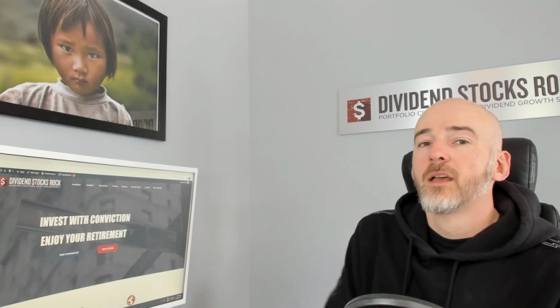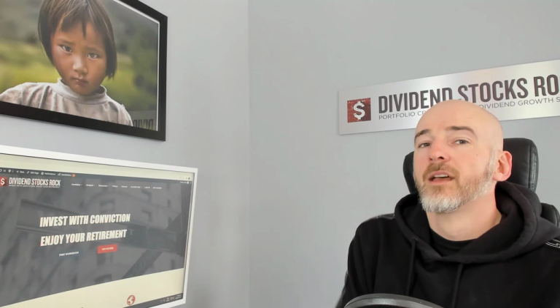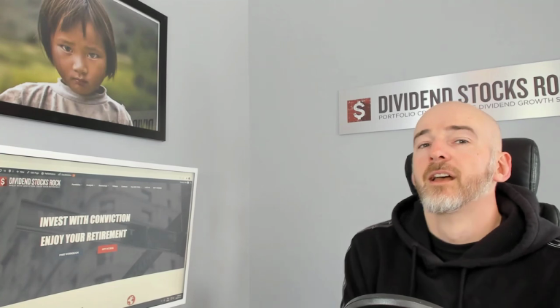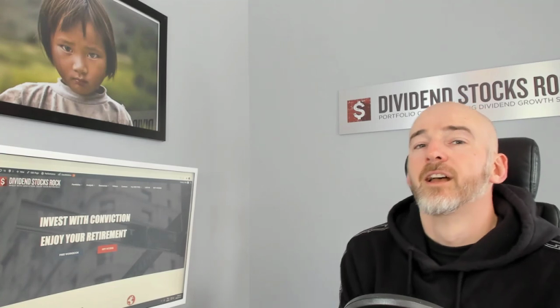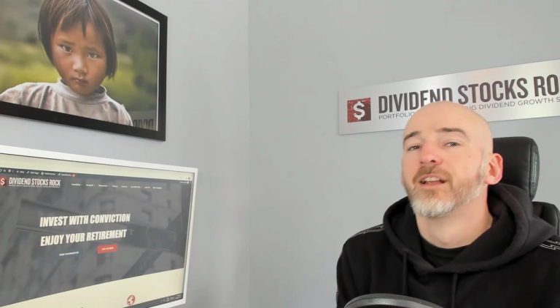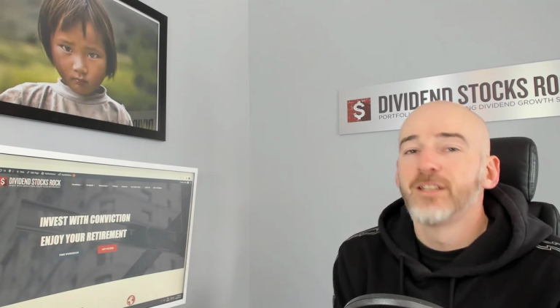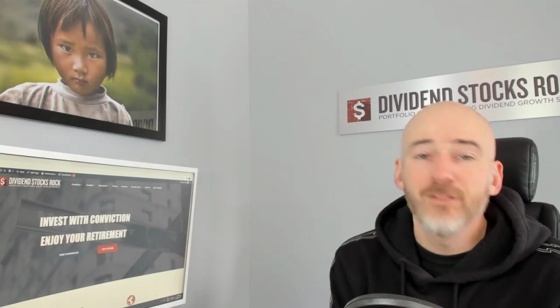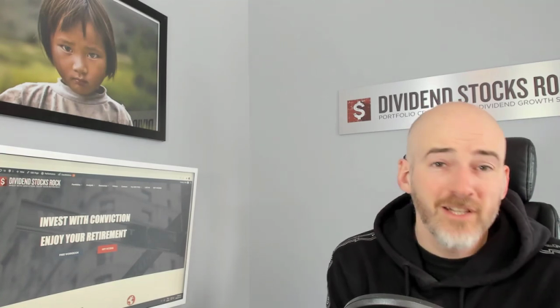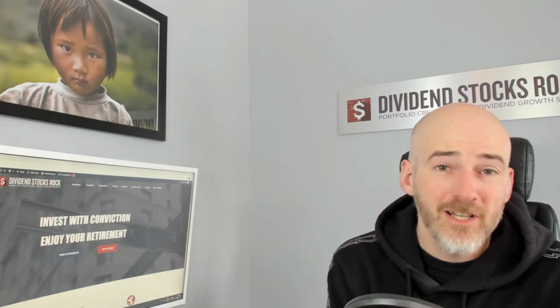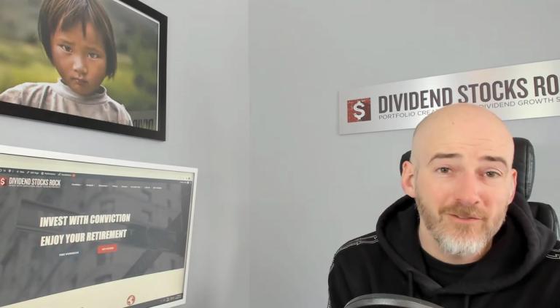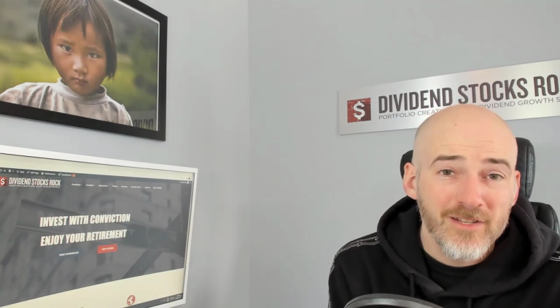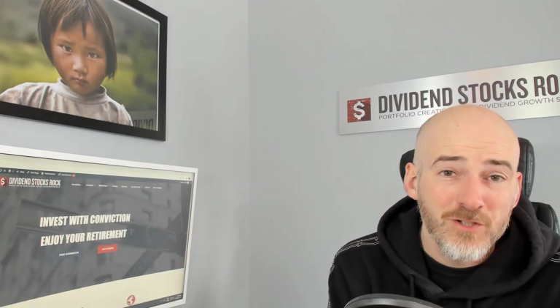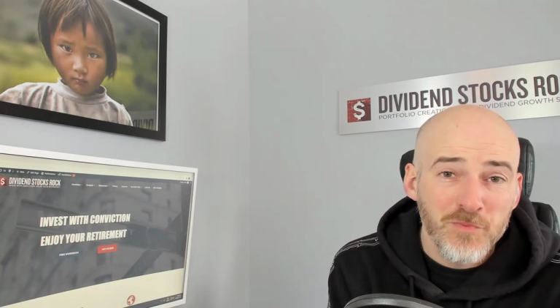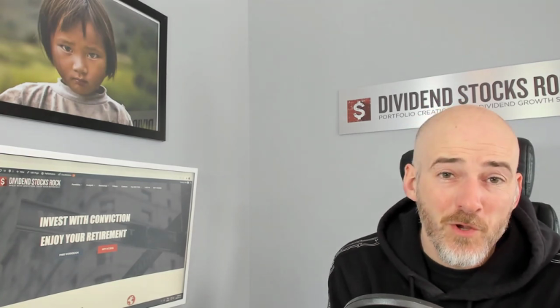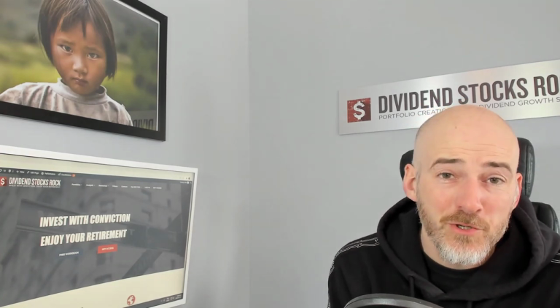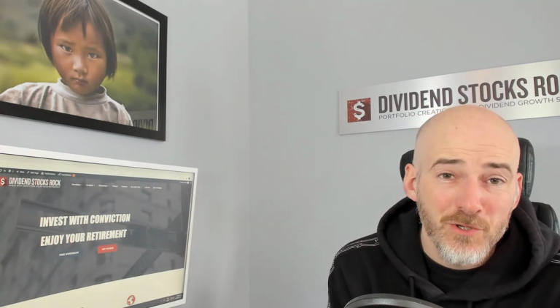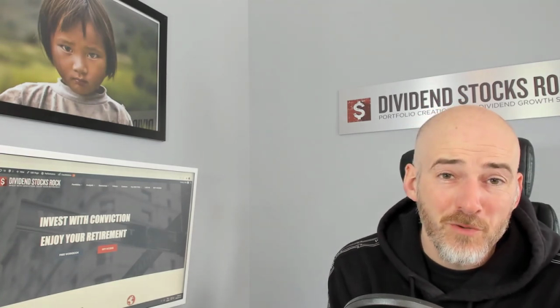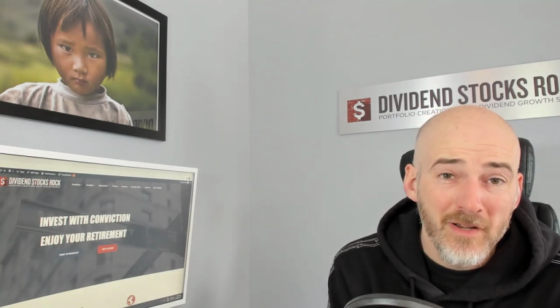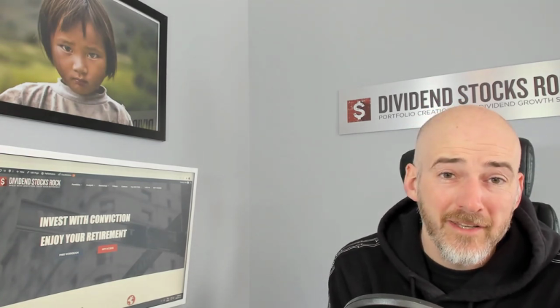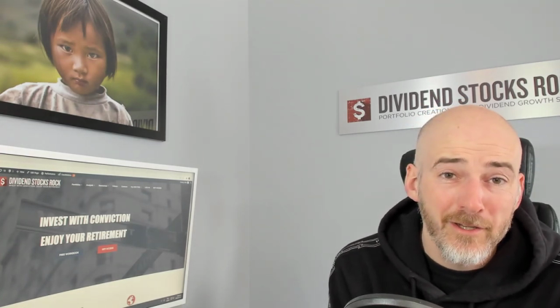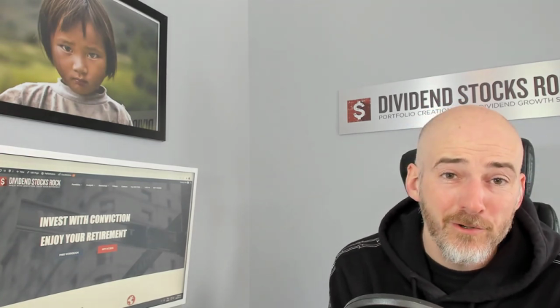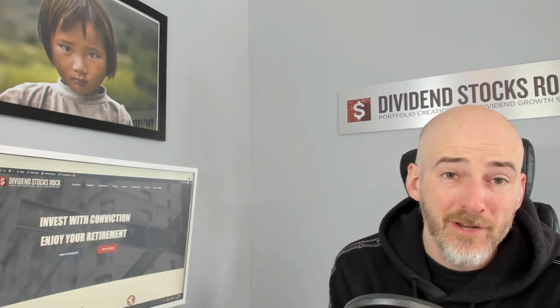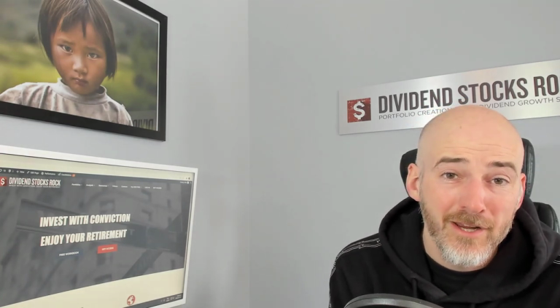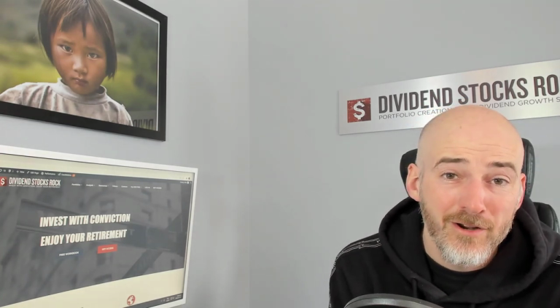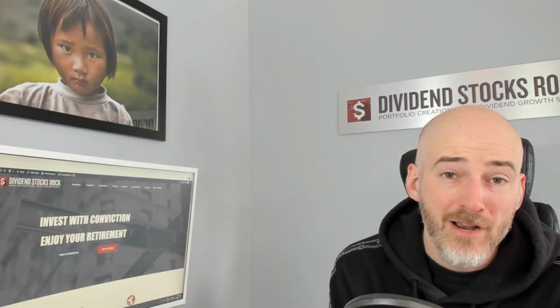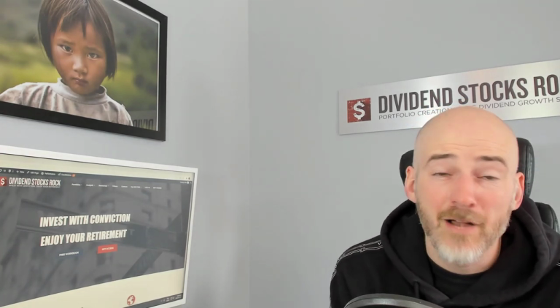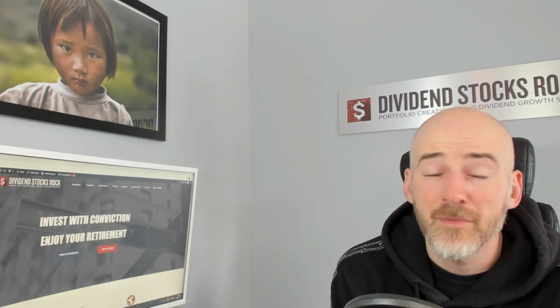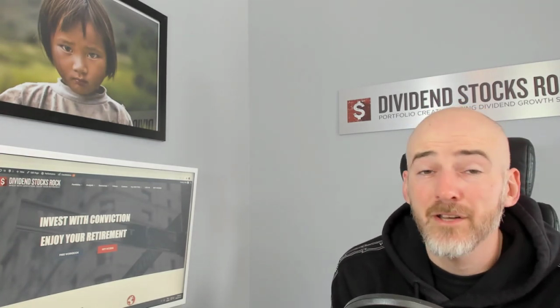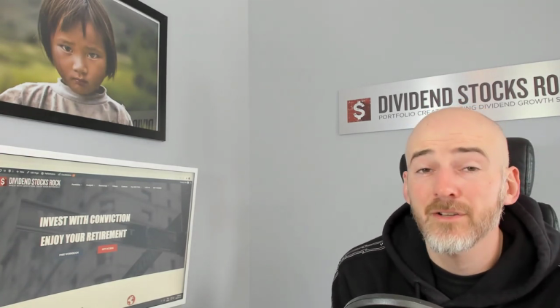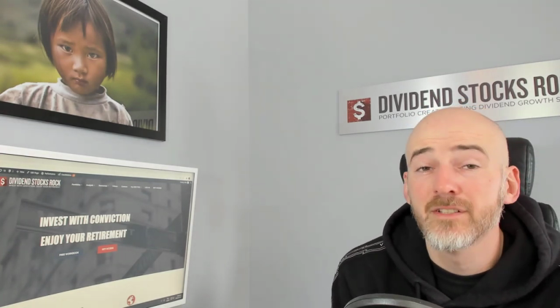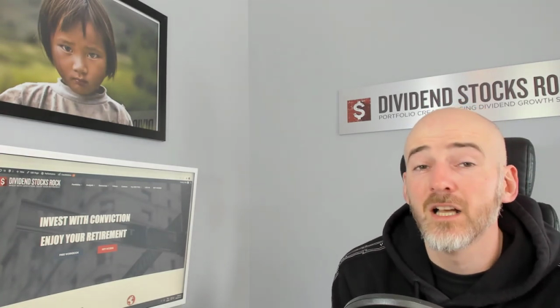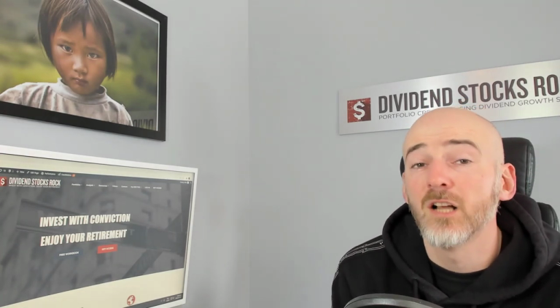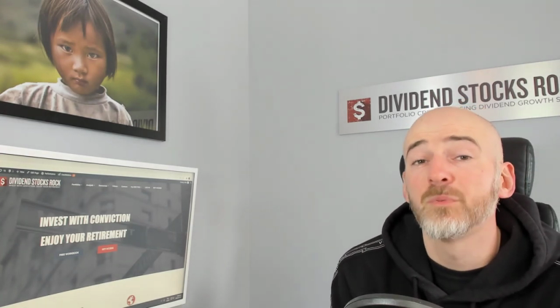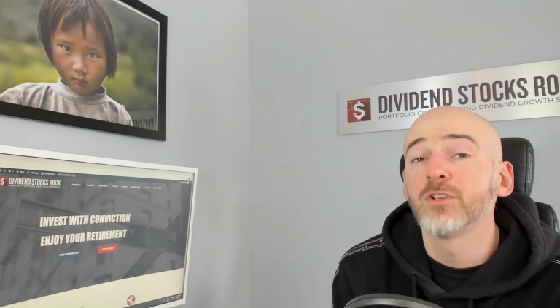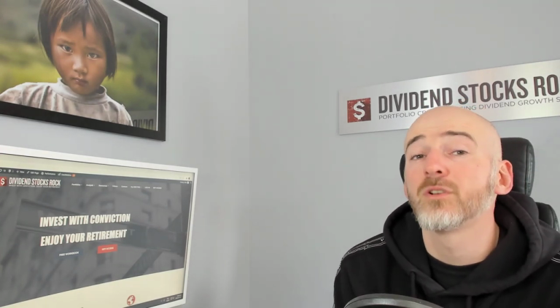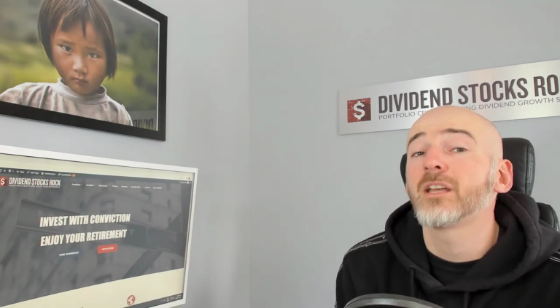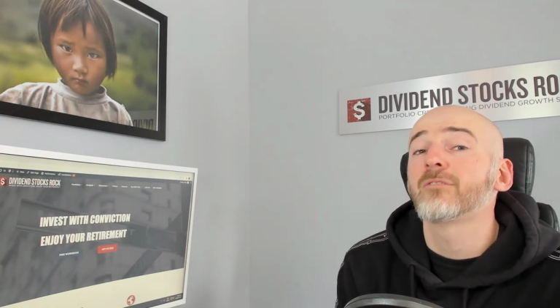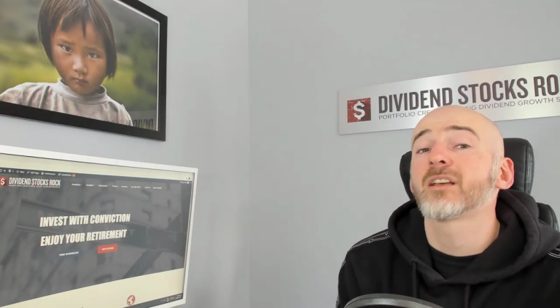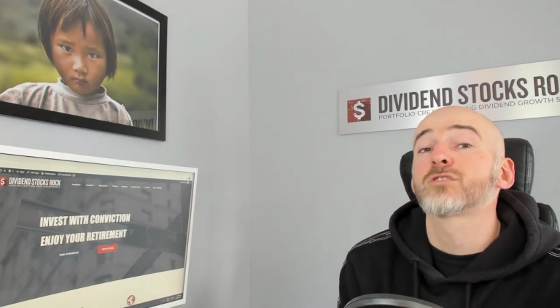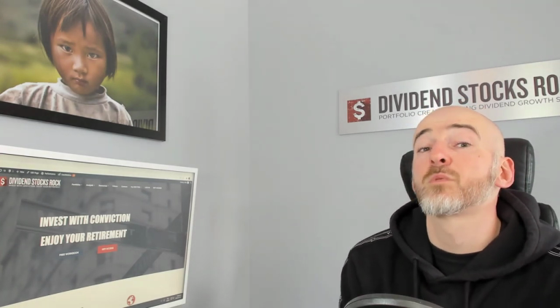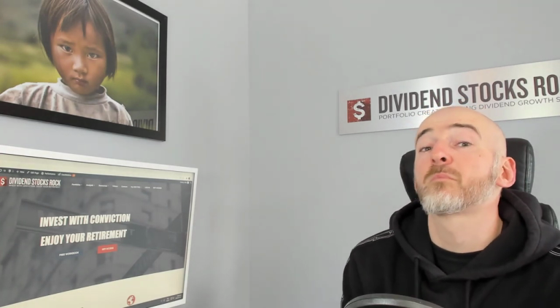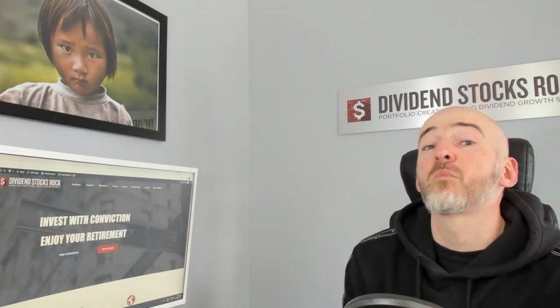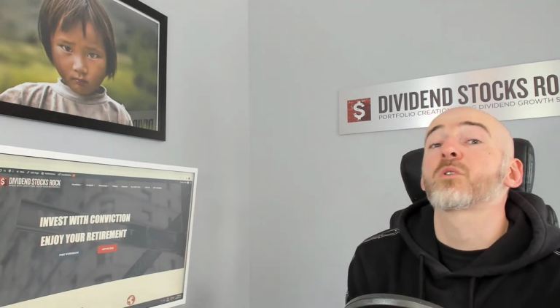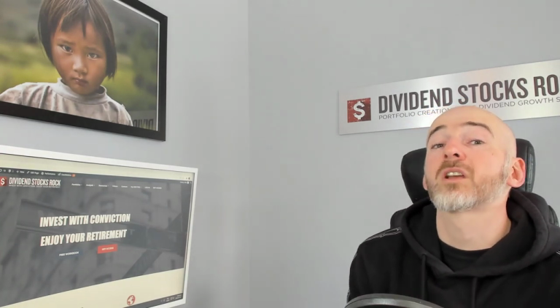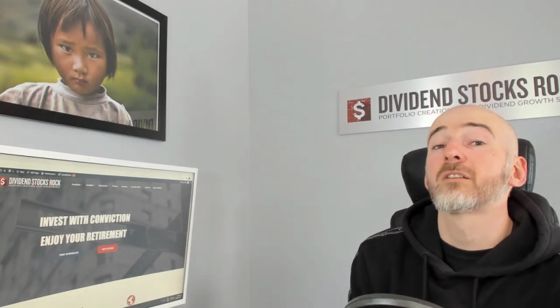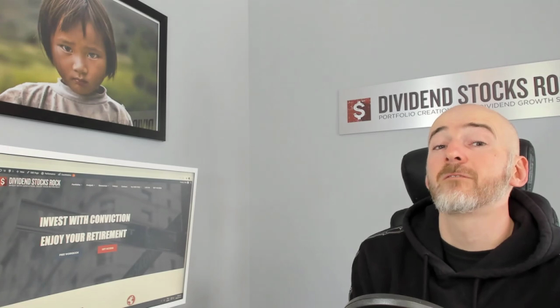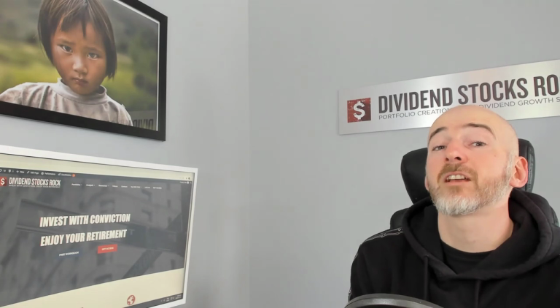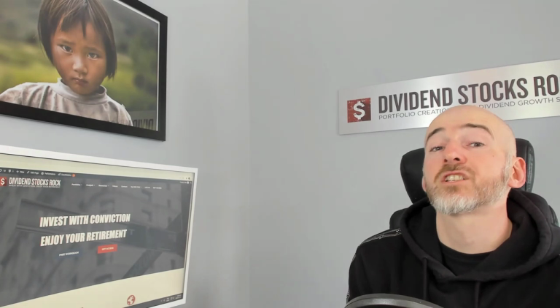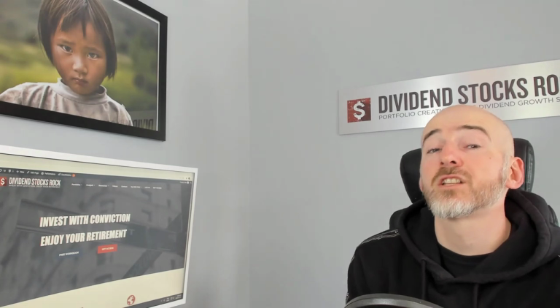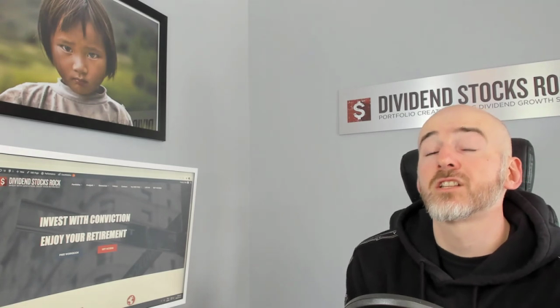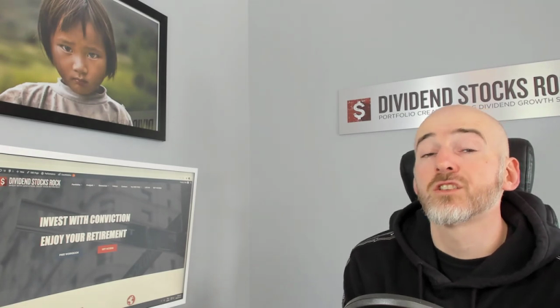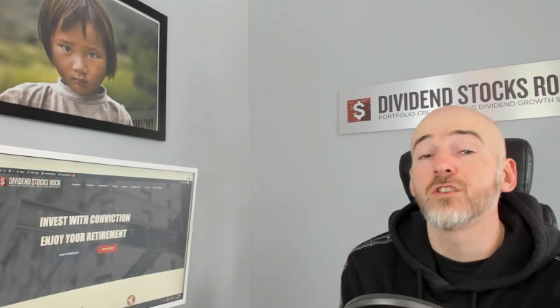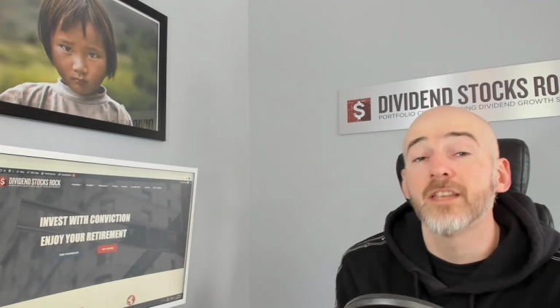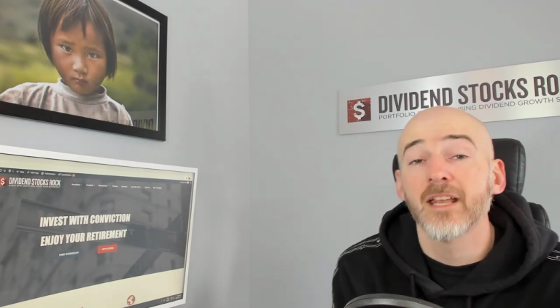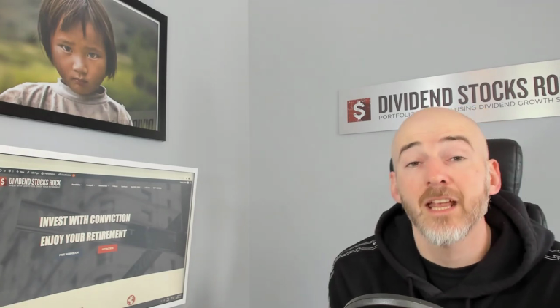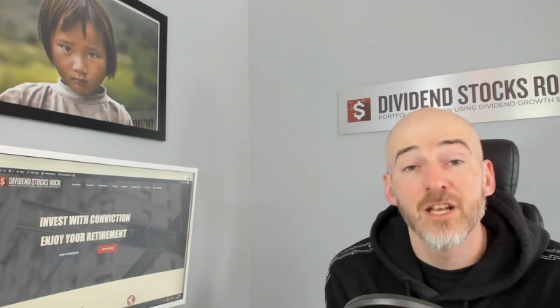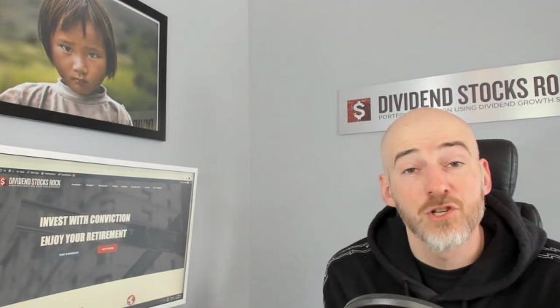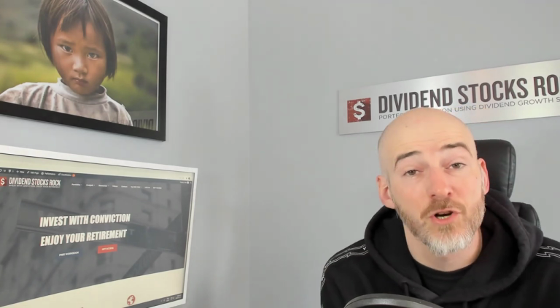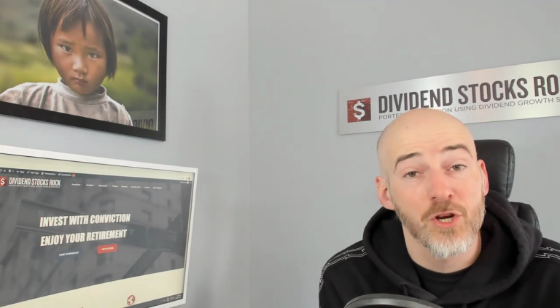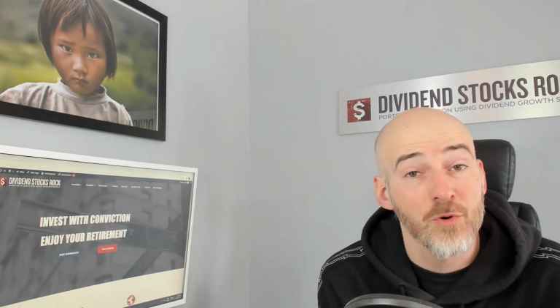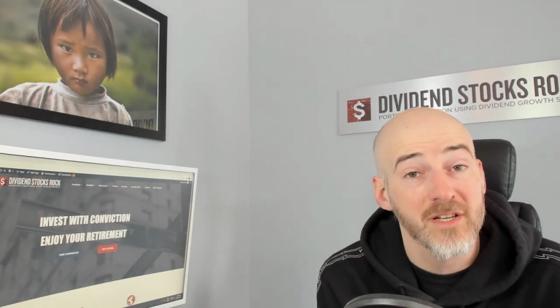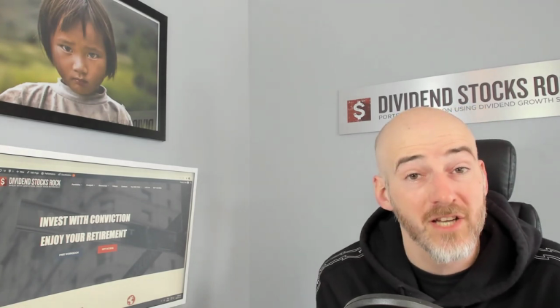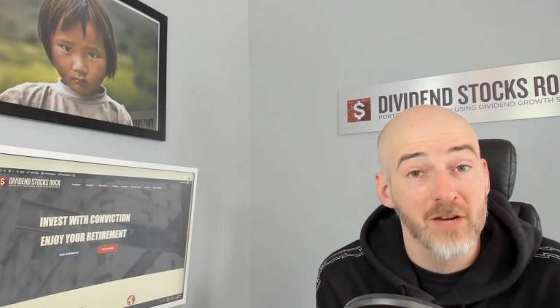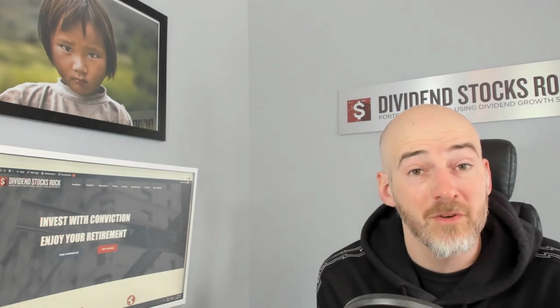Dividend investors, bonjour! Mike Yeroux here. I'm here to help you invest with more conviction so you can enjoy your retirement.